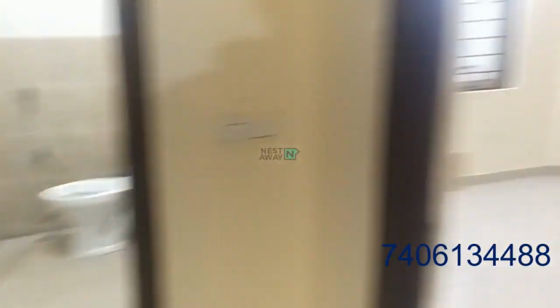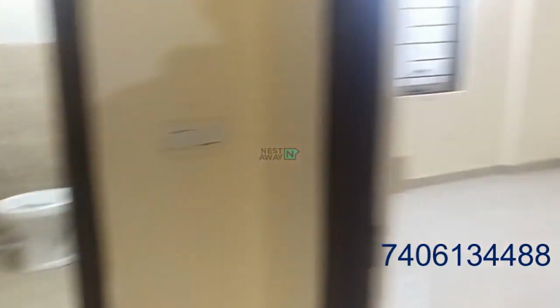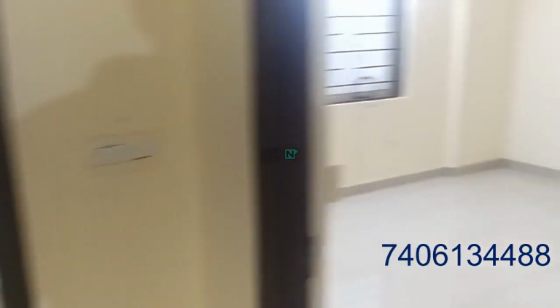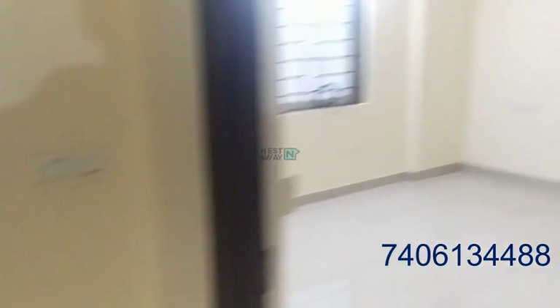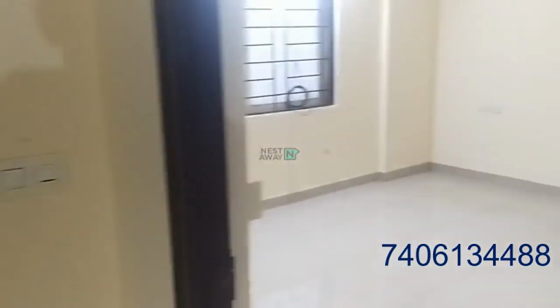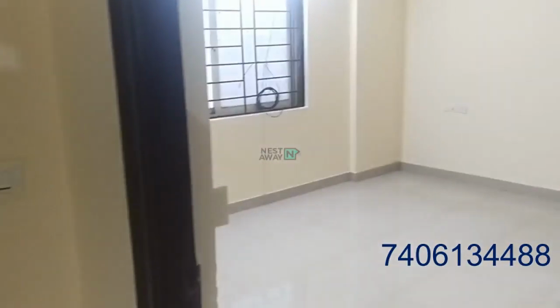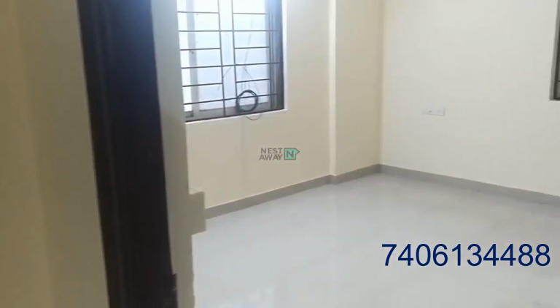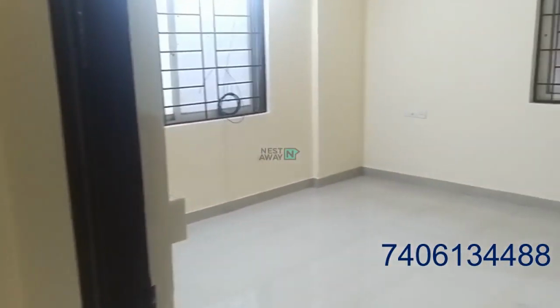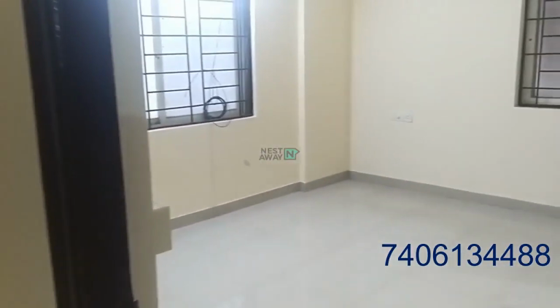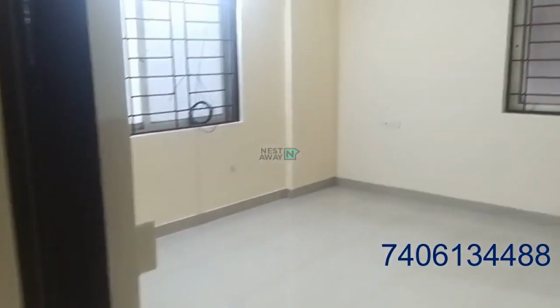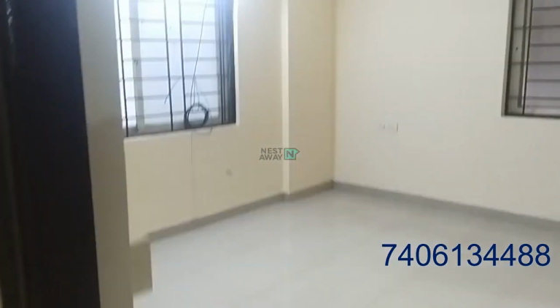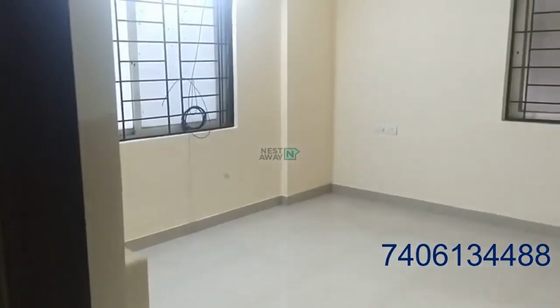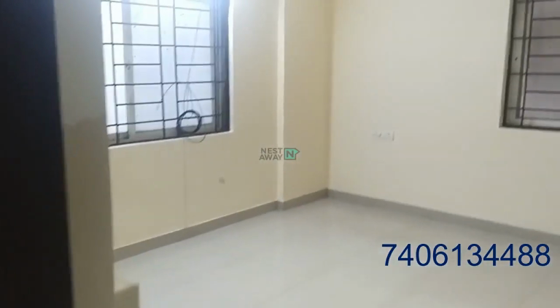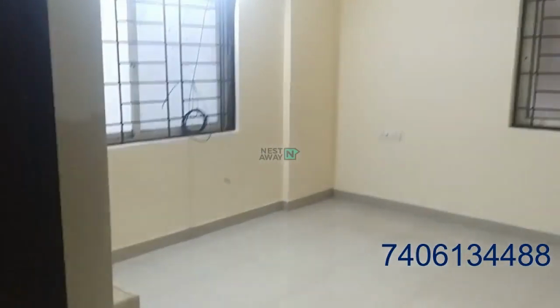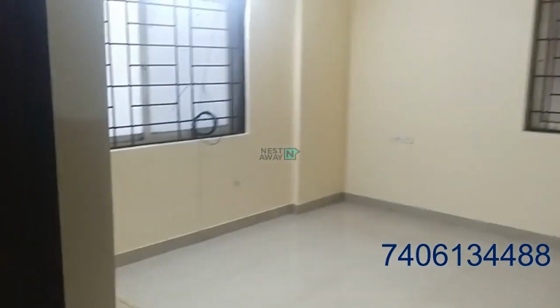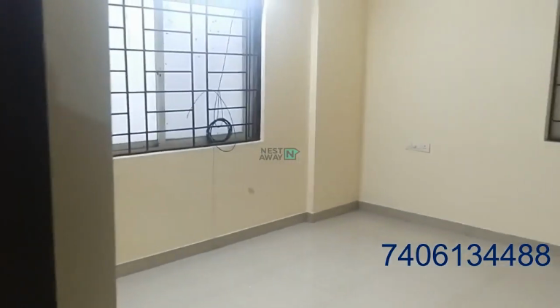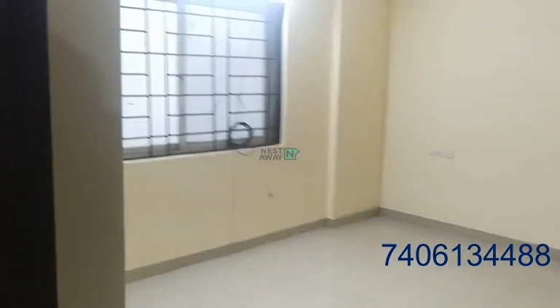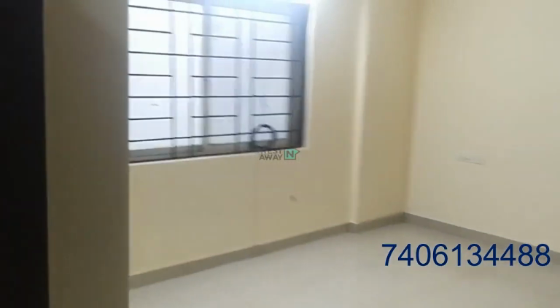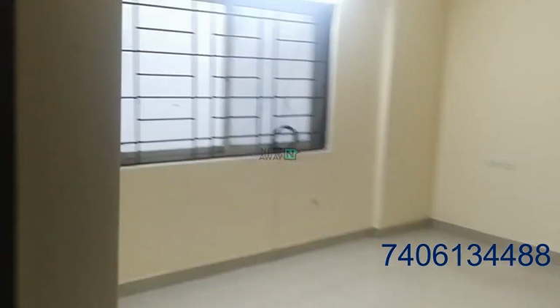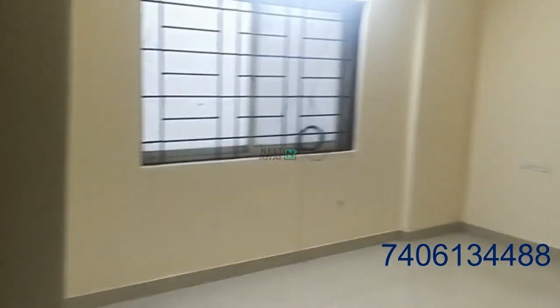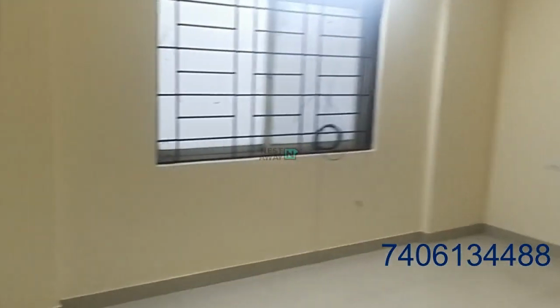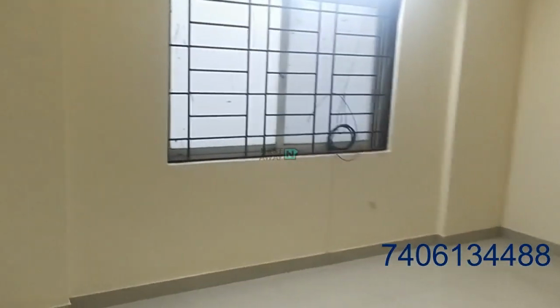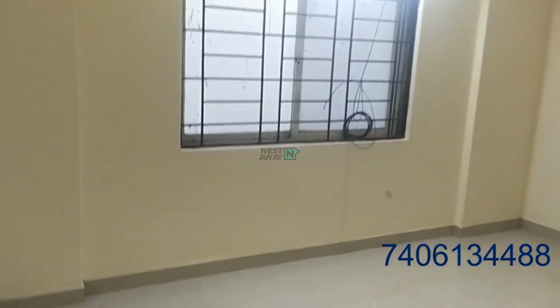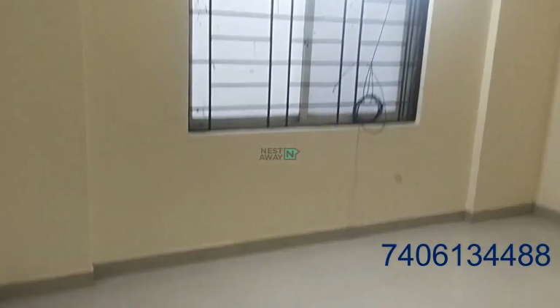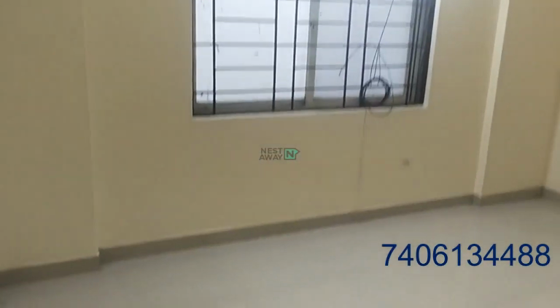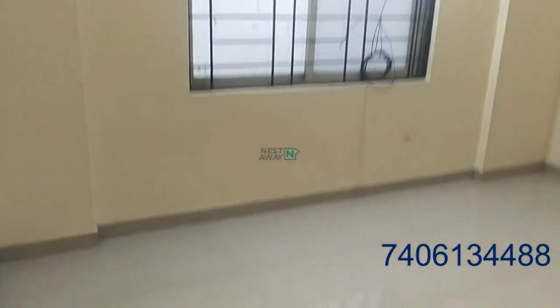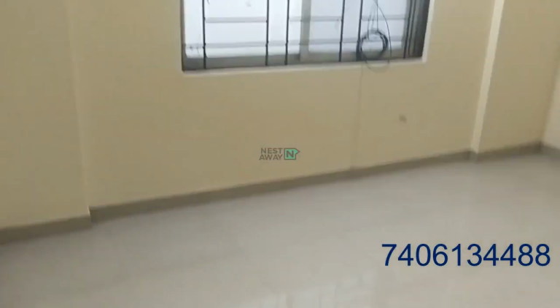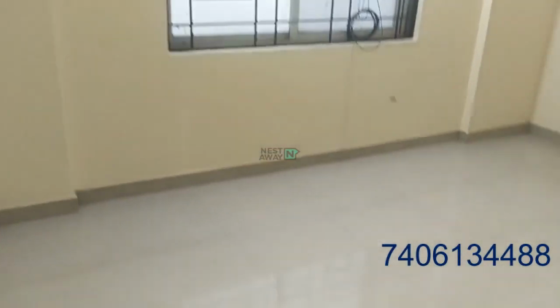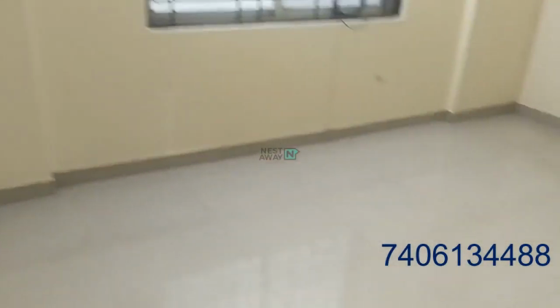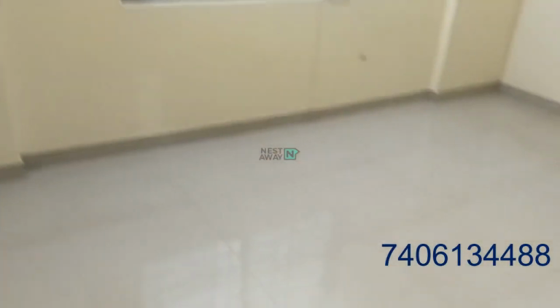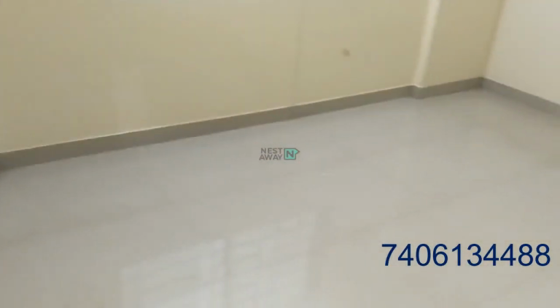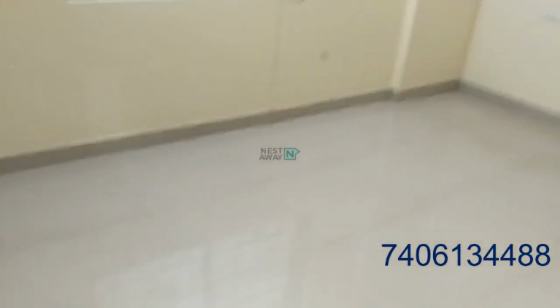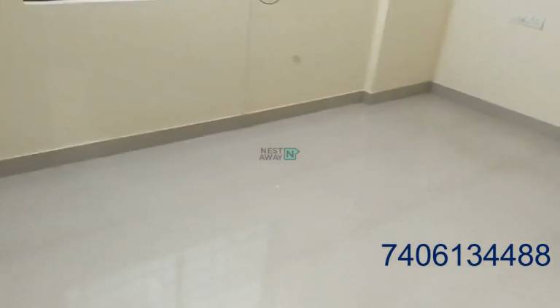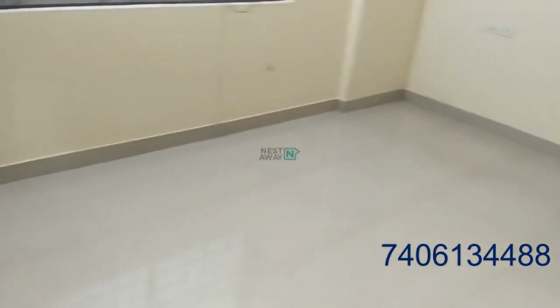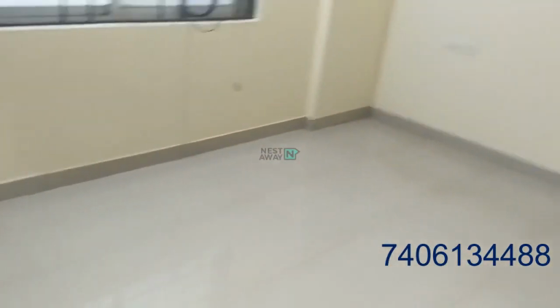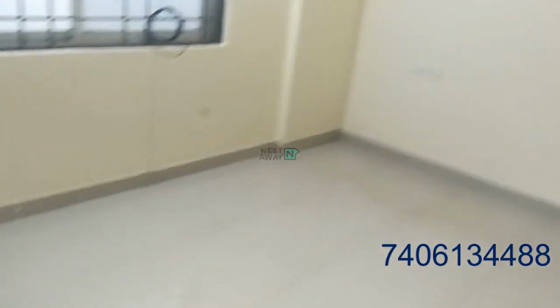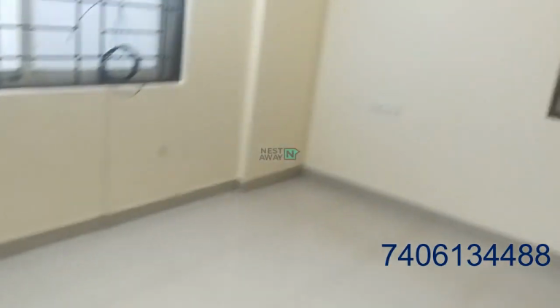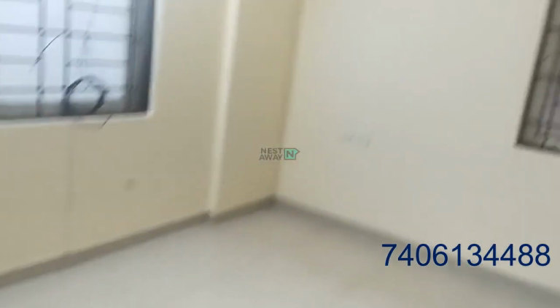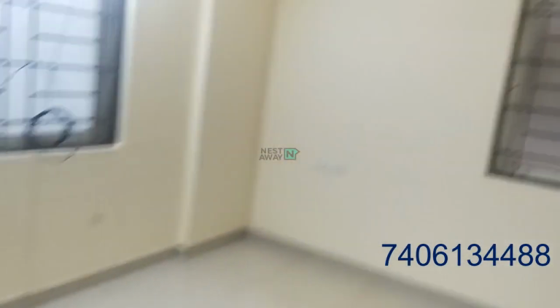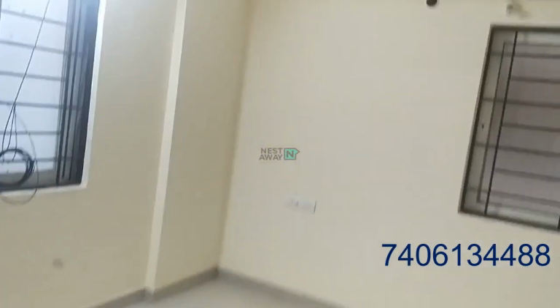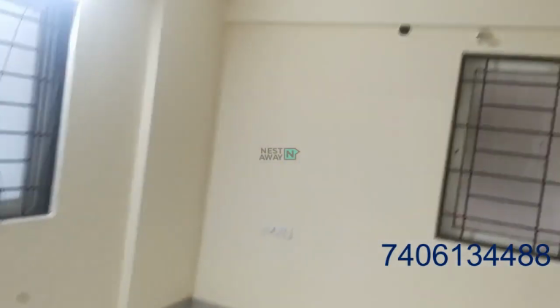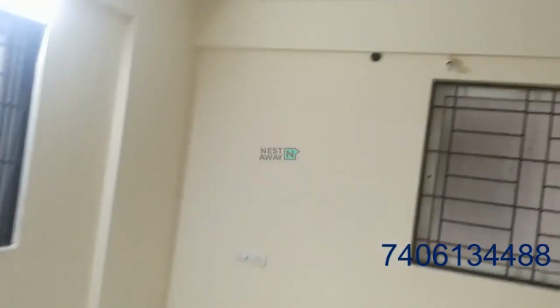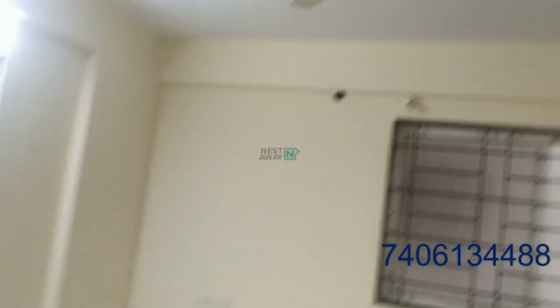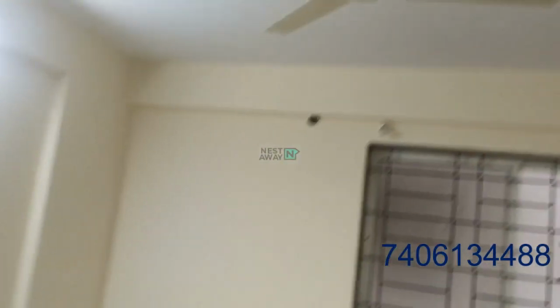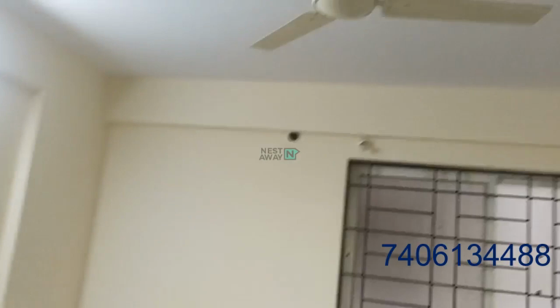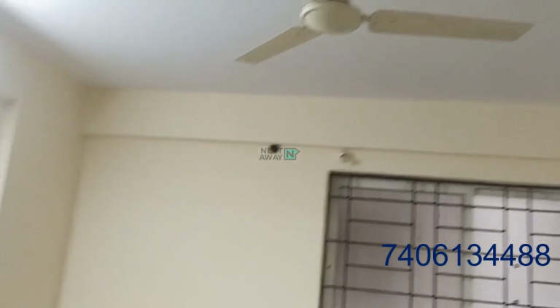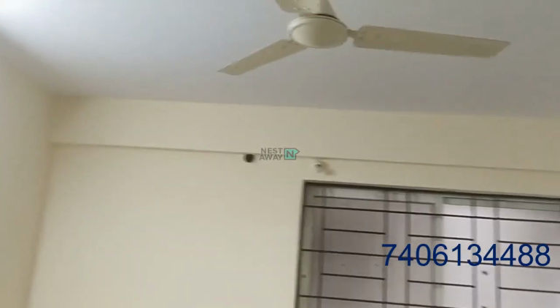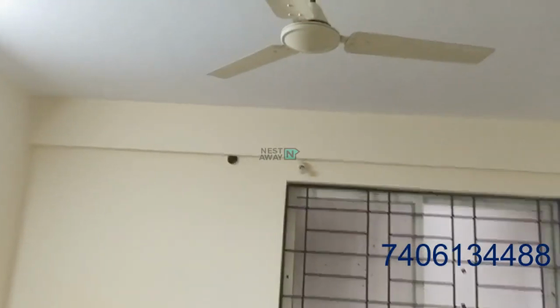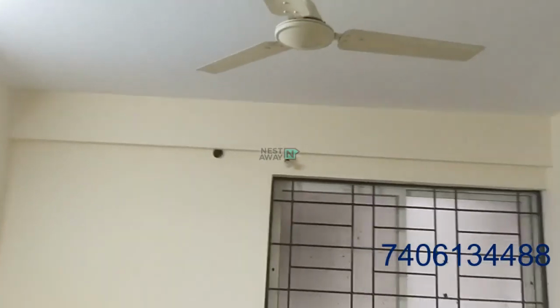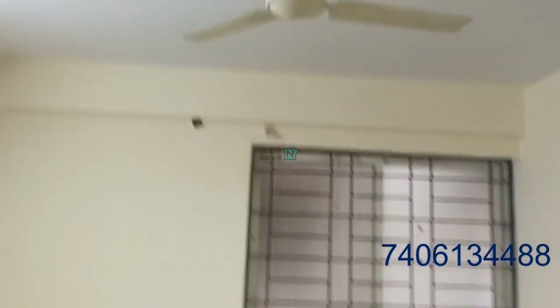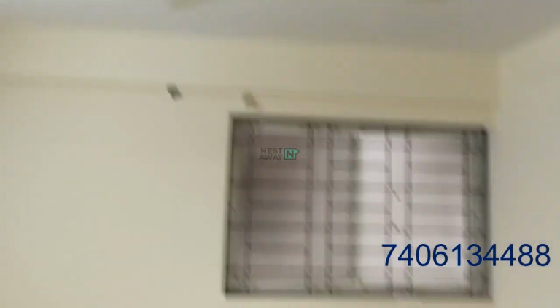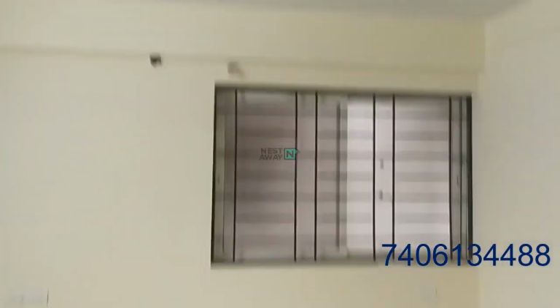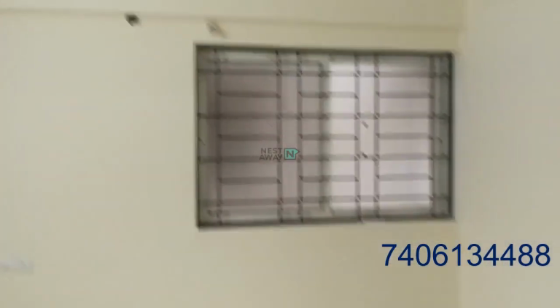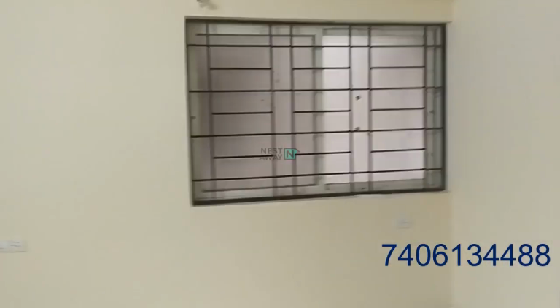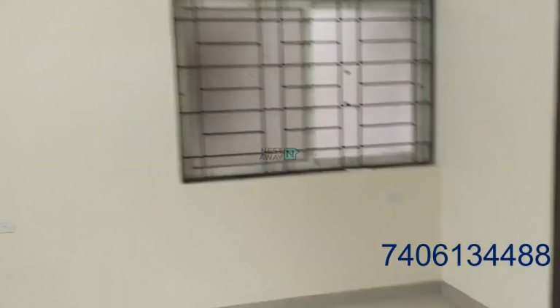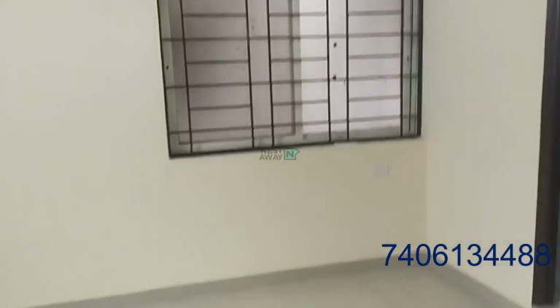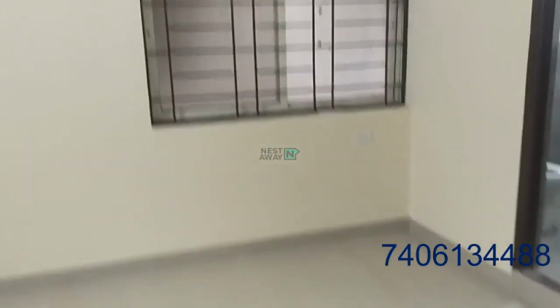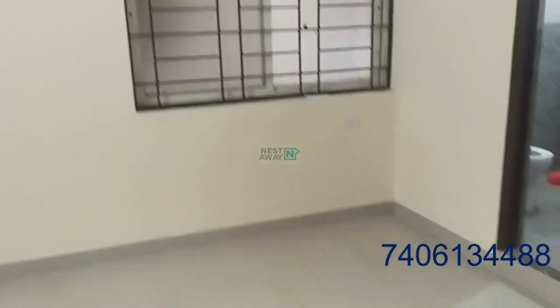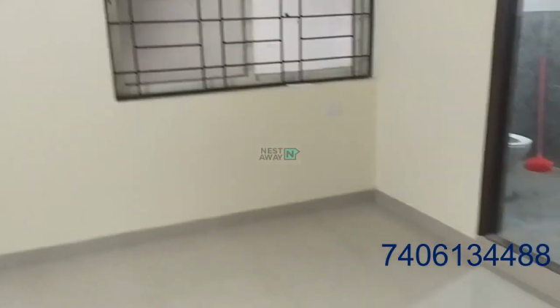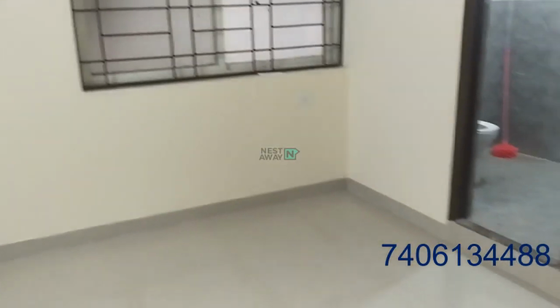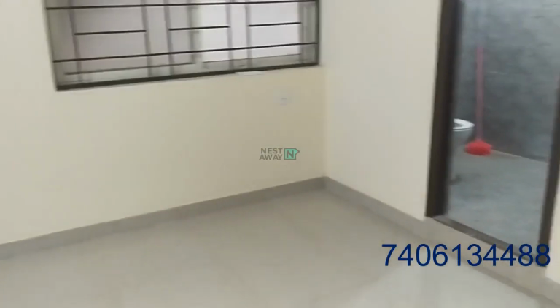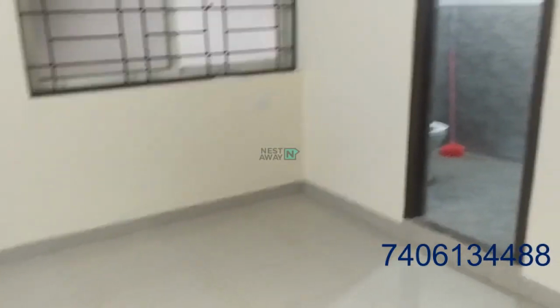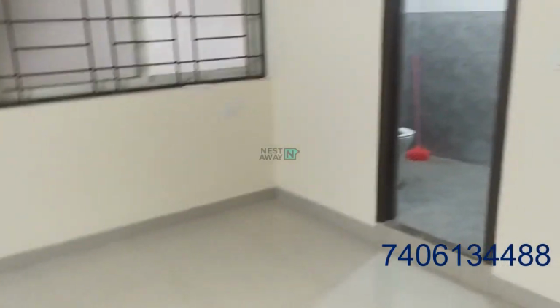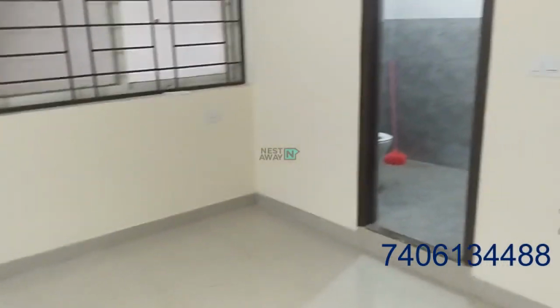This is room number two — a spacious room with an attached washroom.